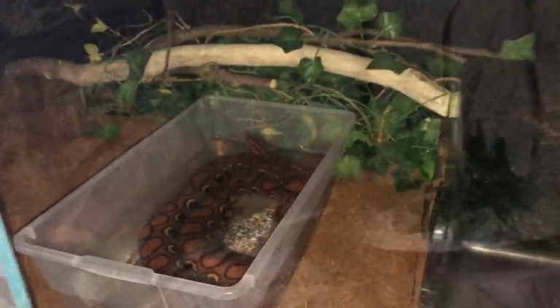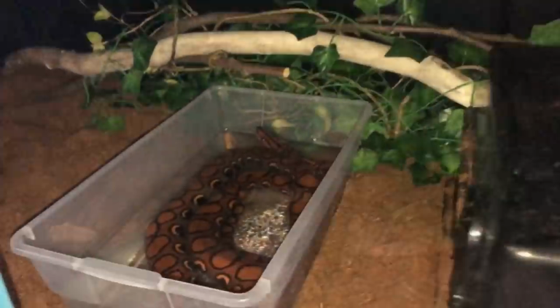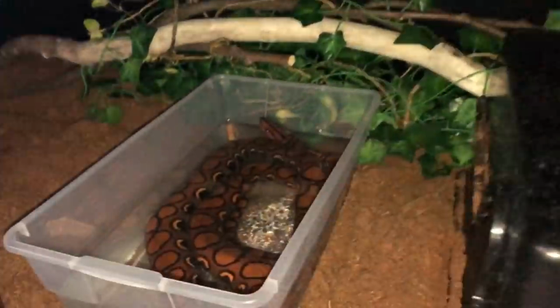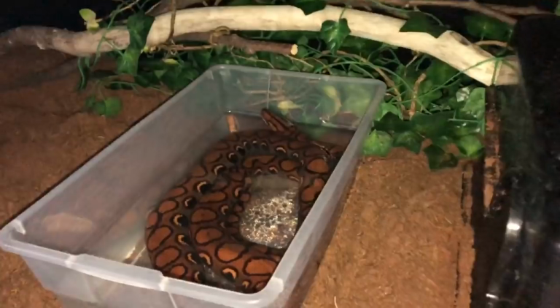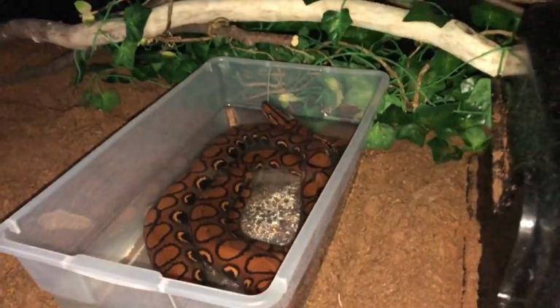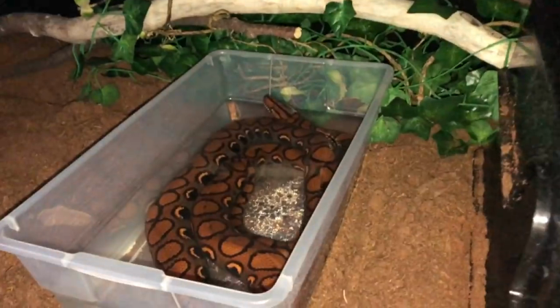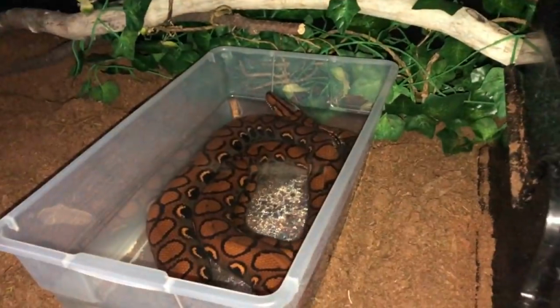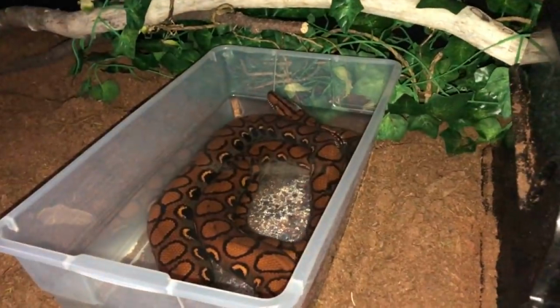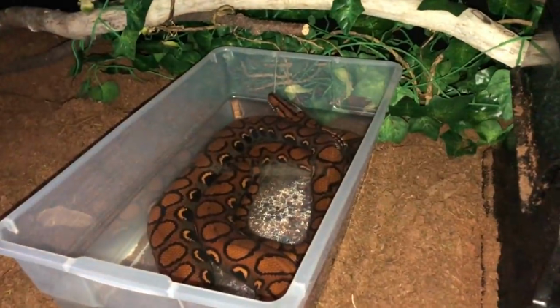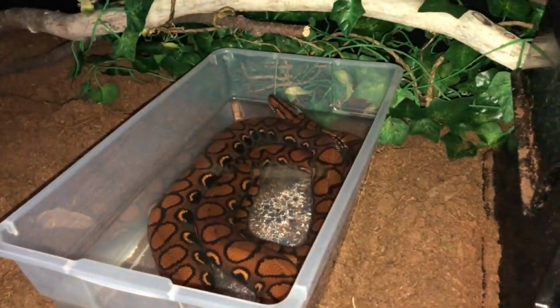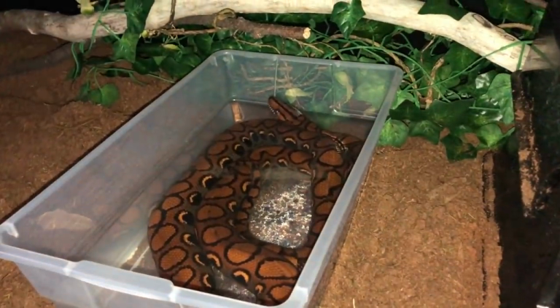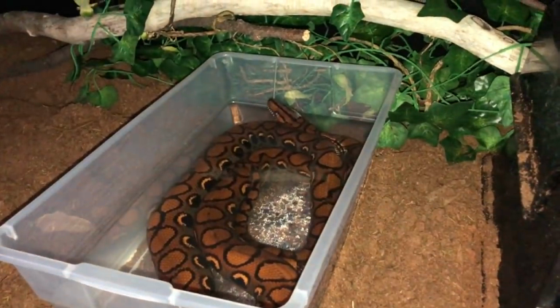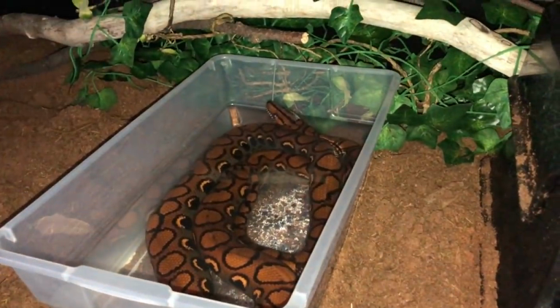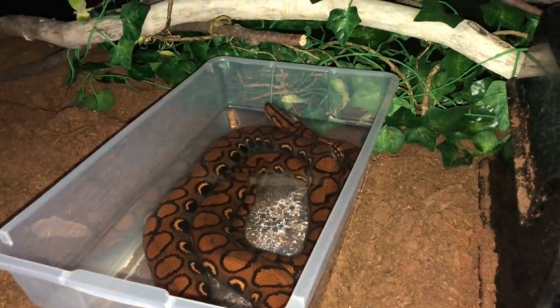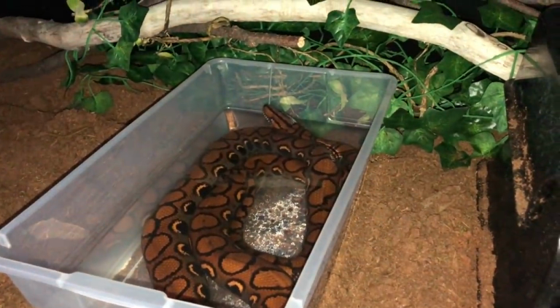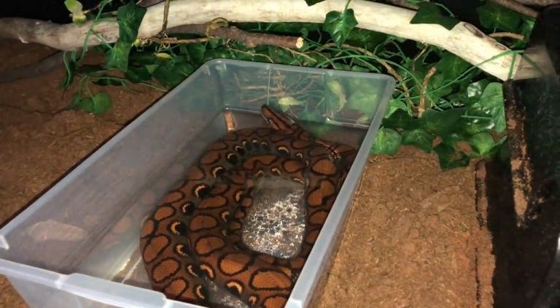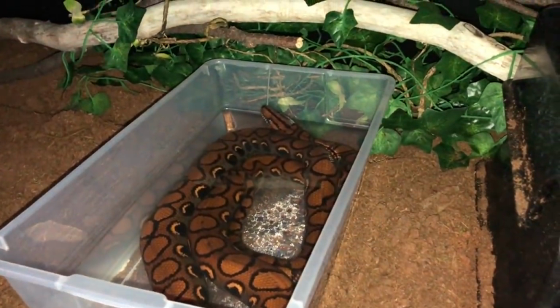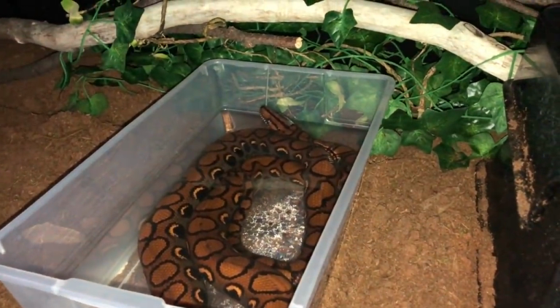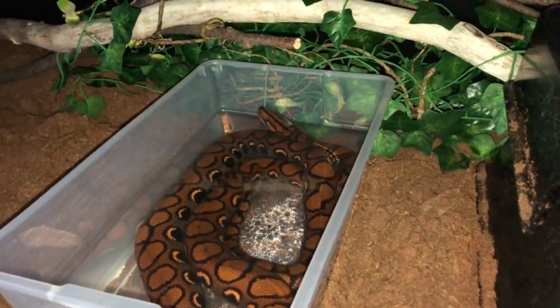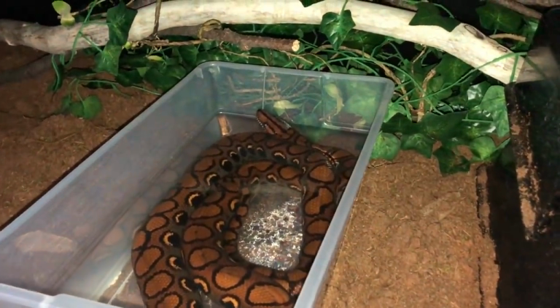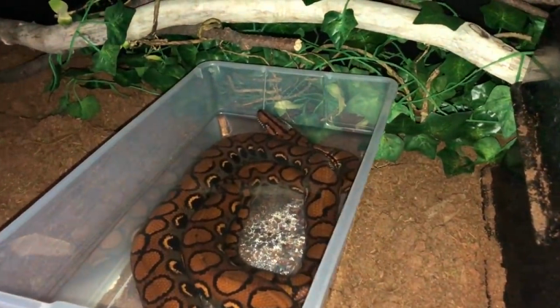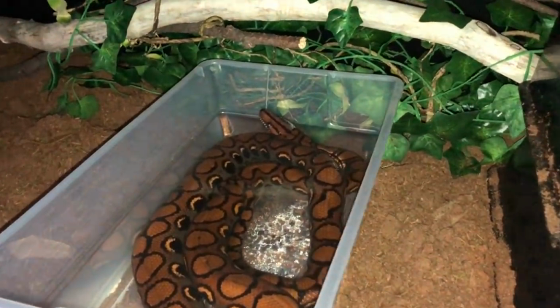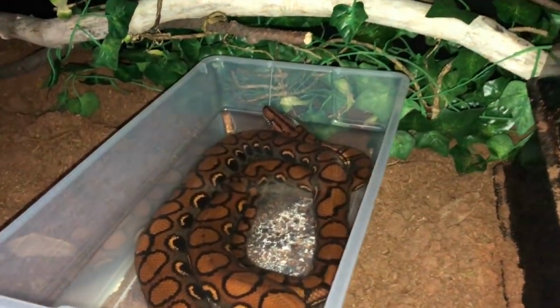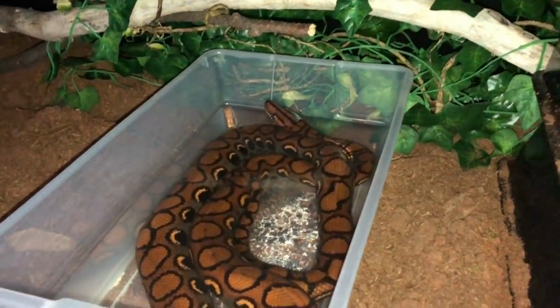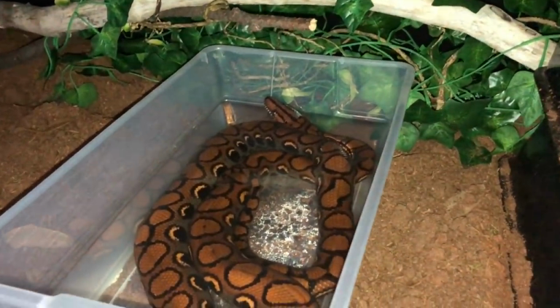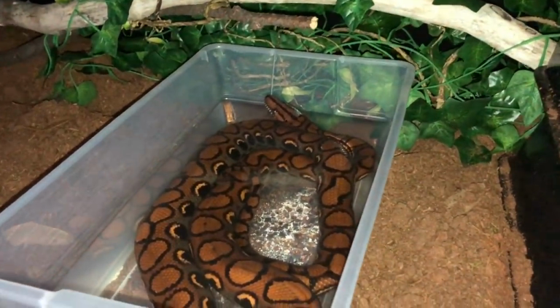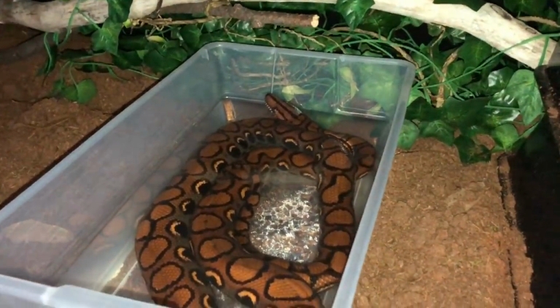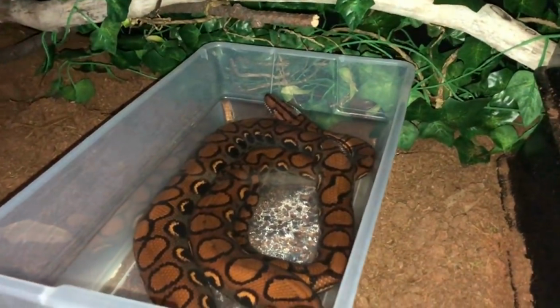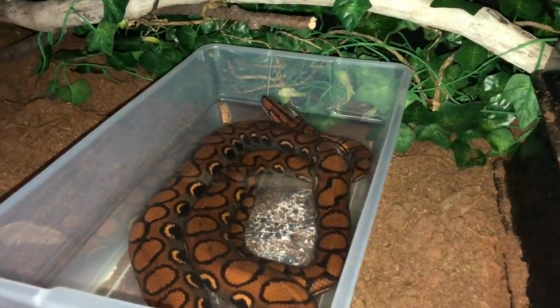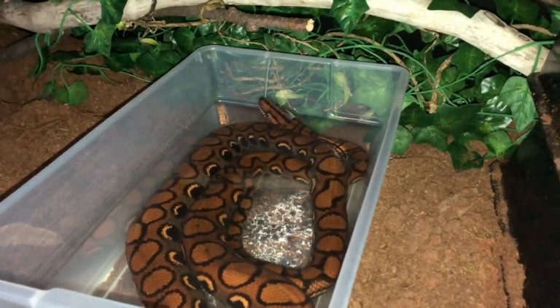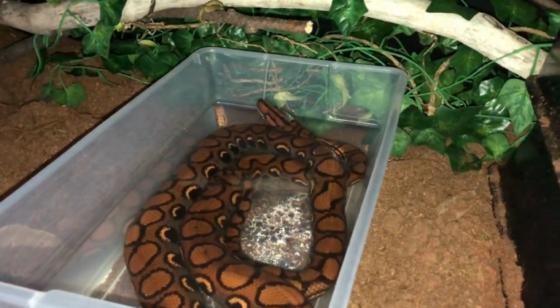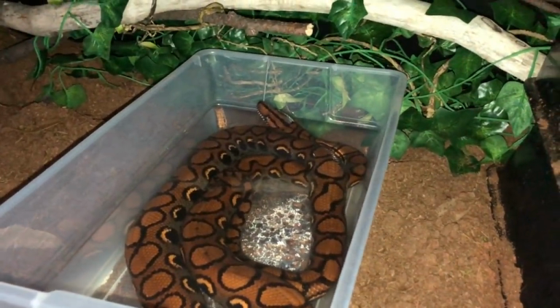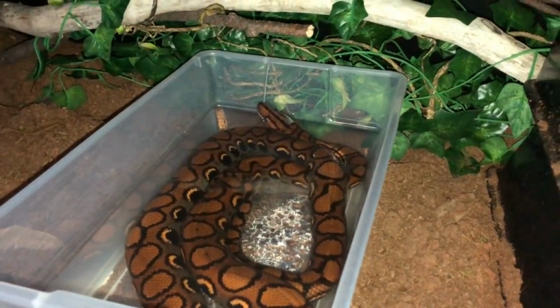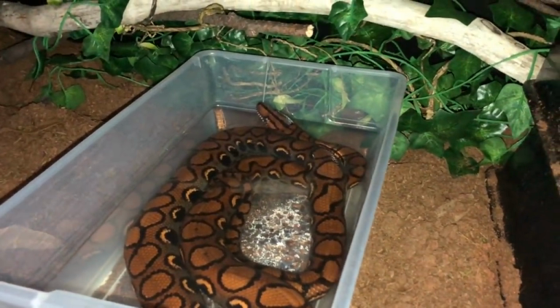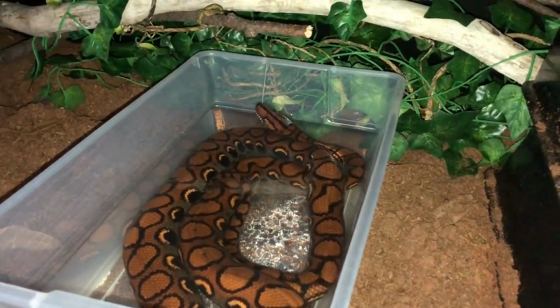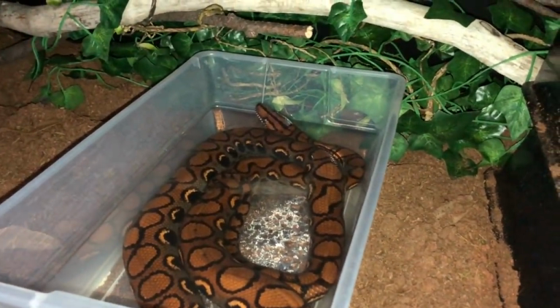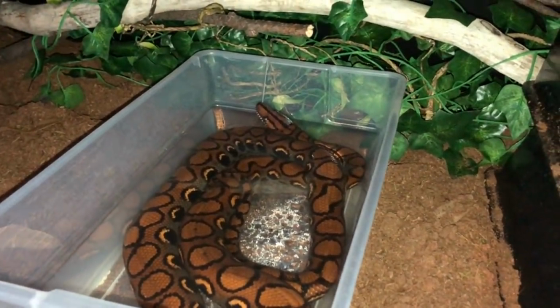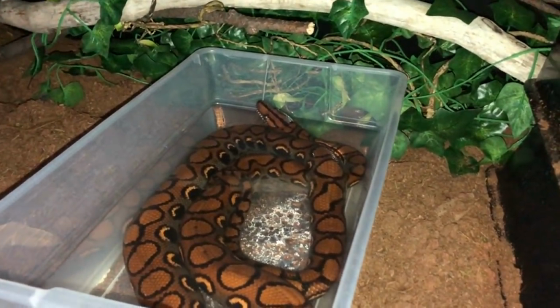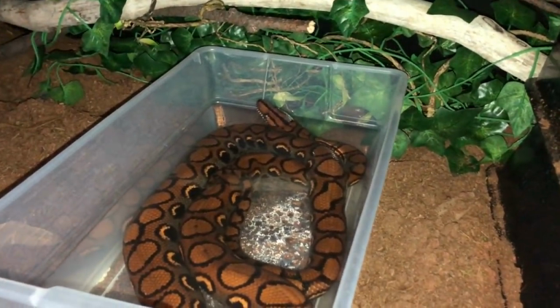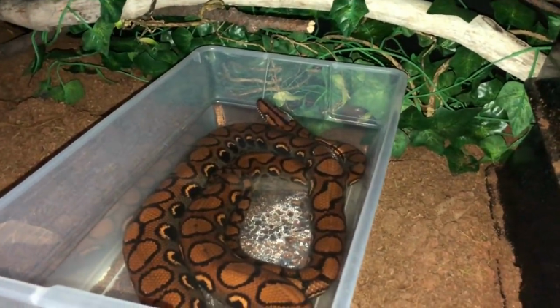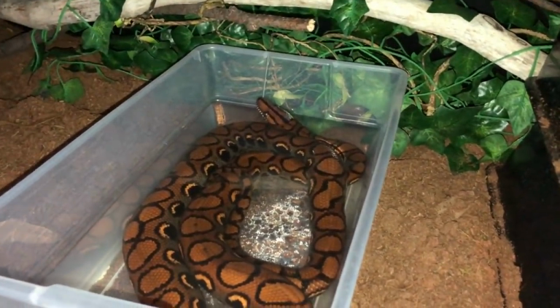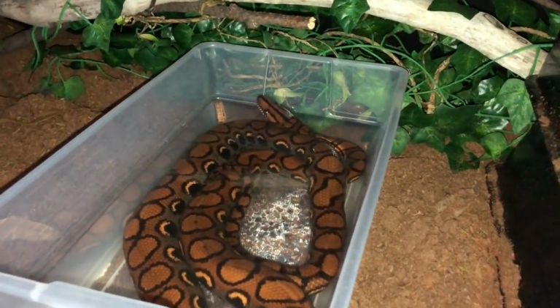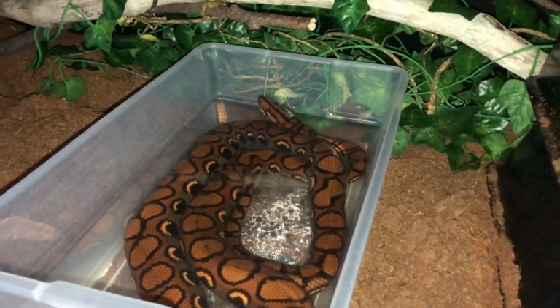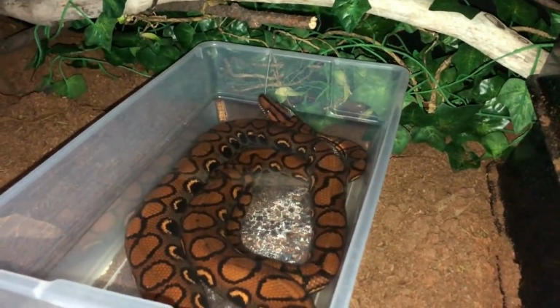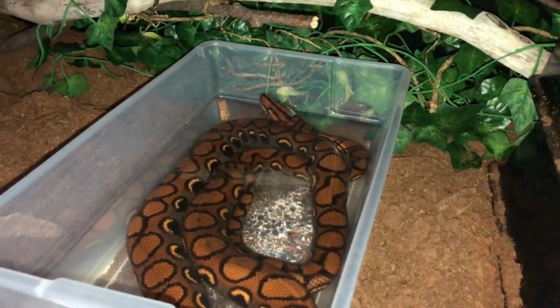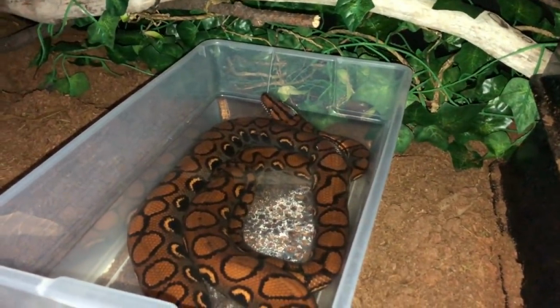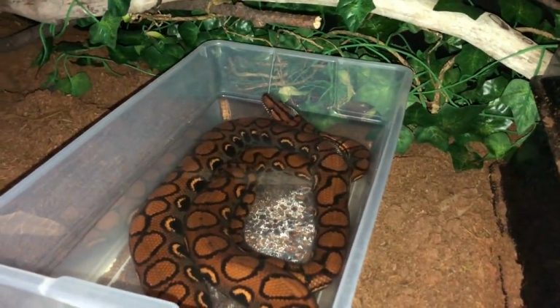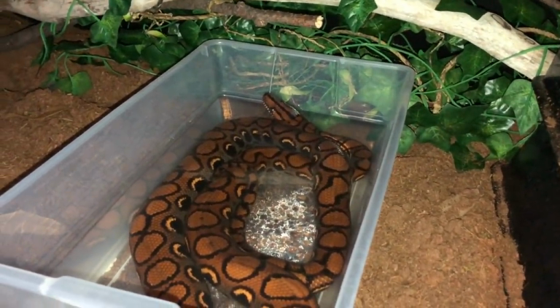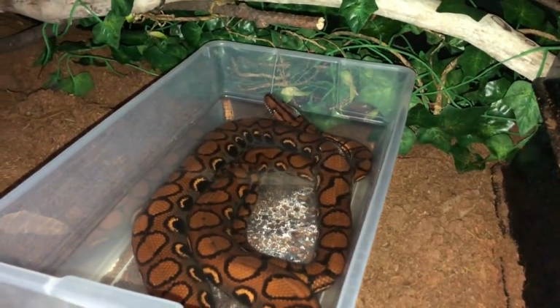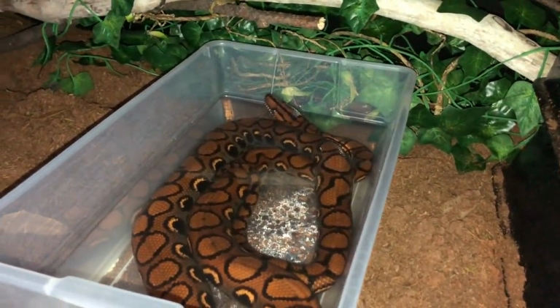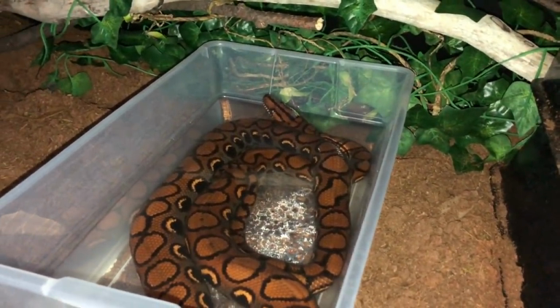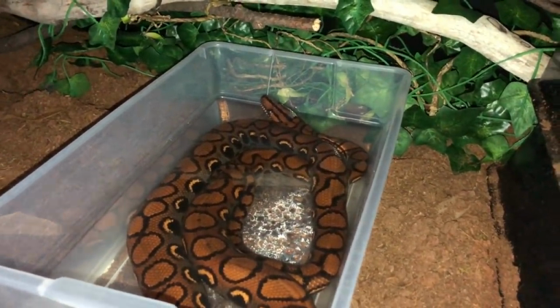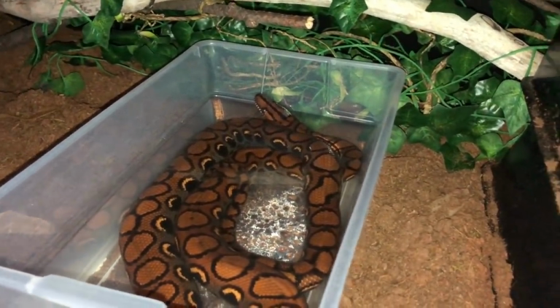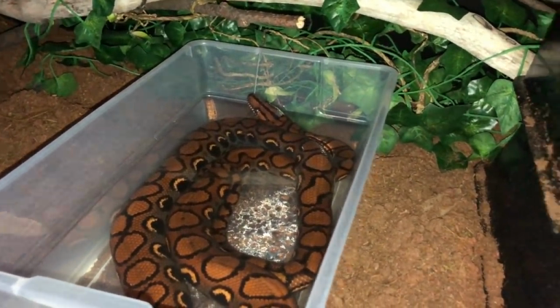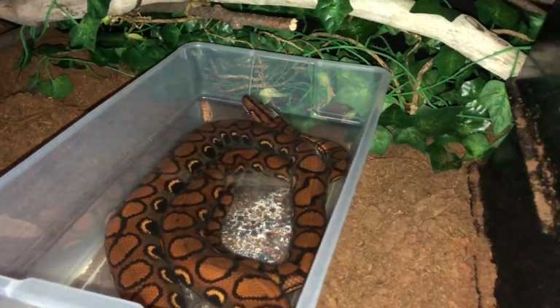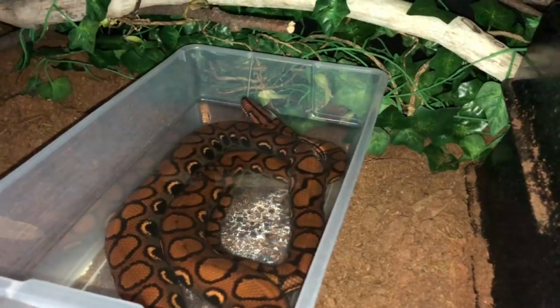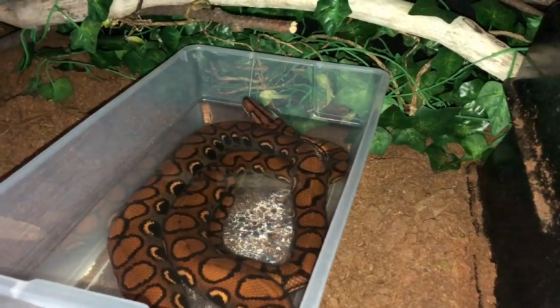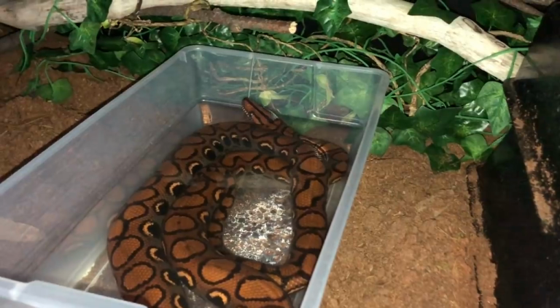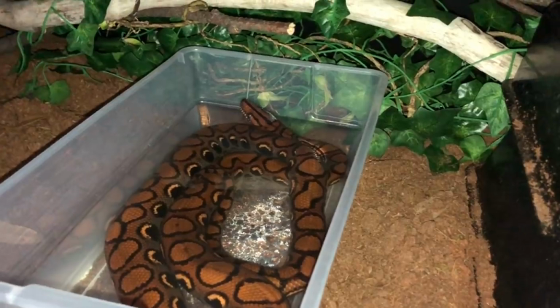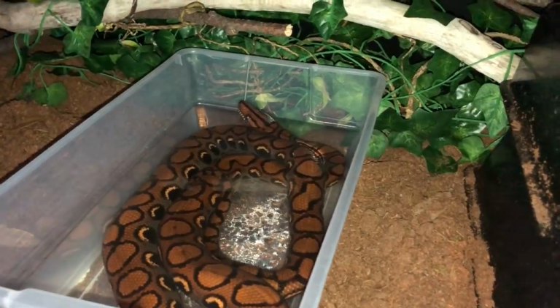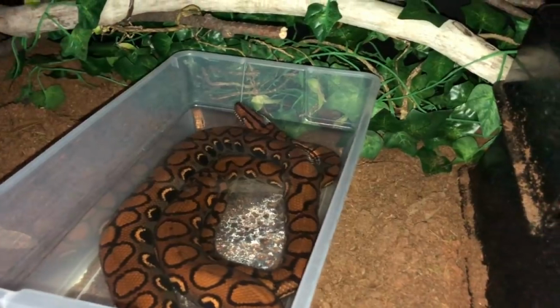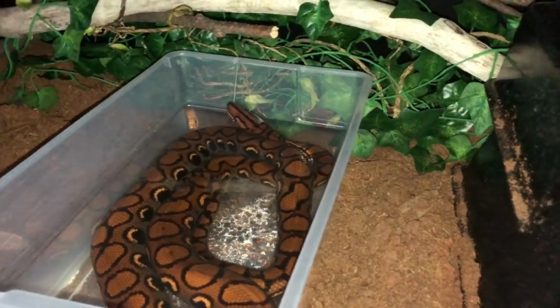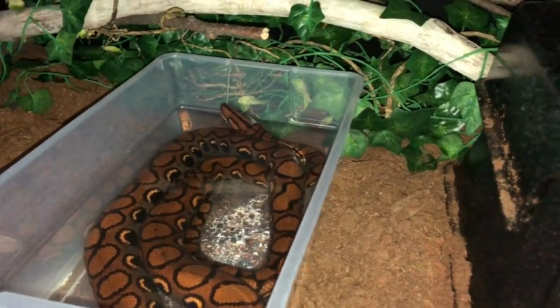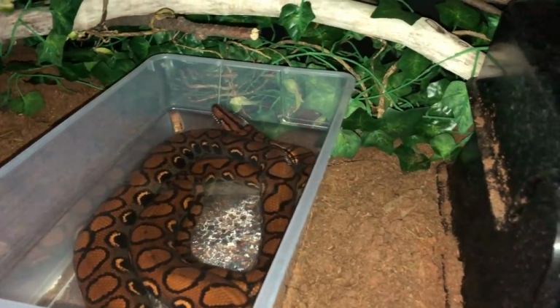Bowie is in here and she's actually in the water bowl, so I've never fed her in the water bowl before, but we're going to go for it.